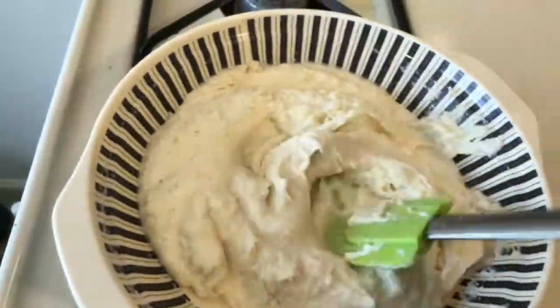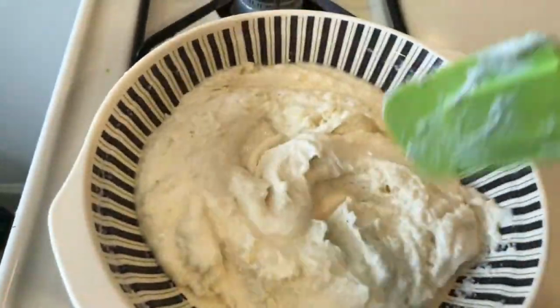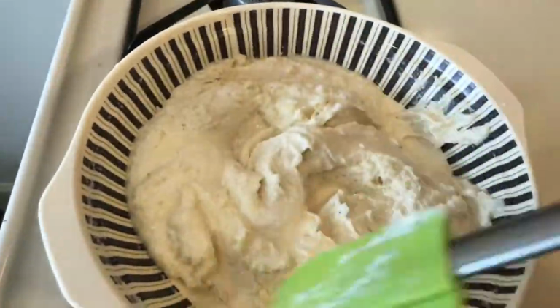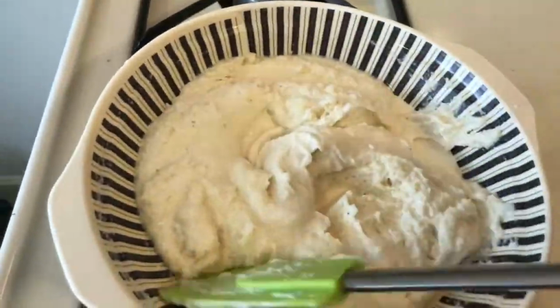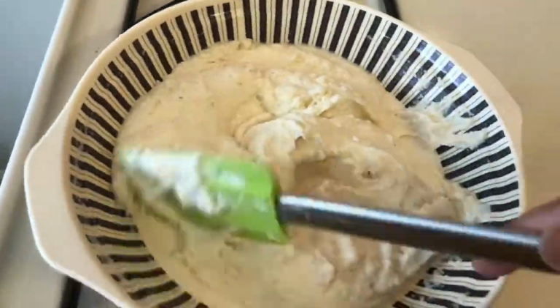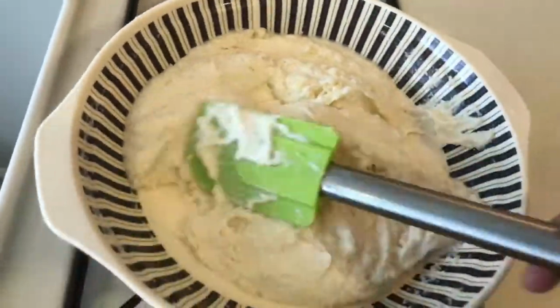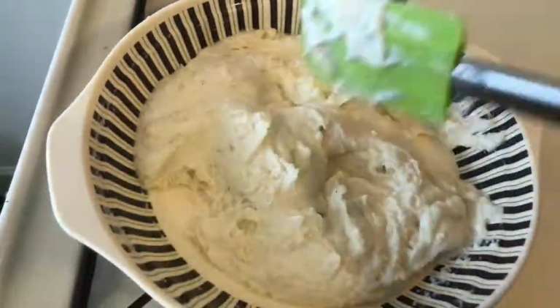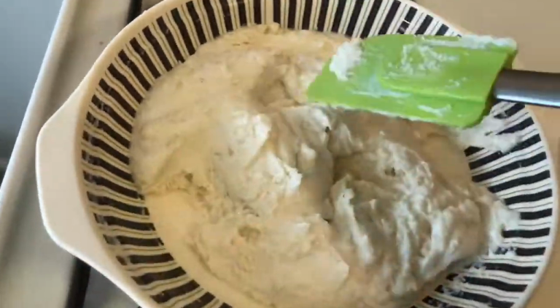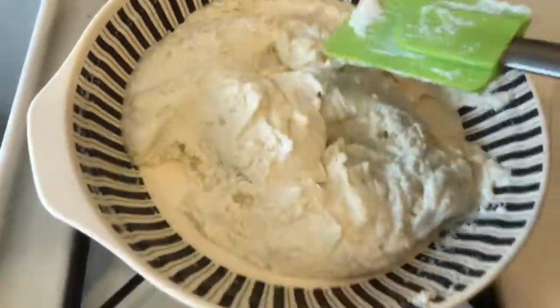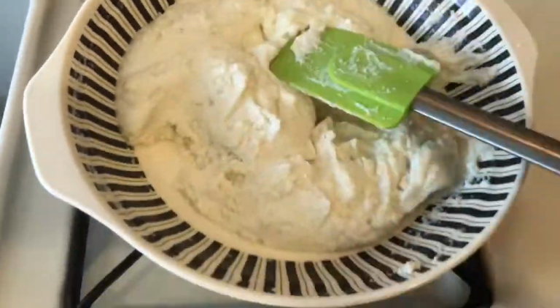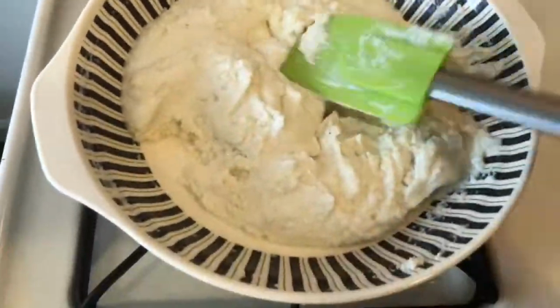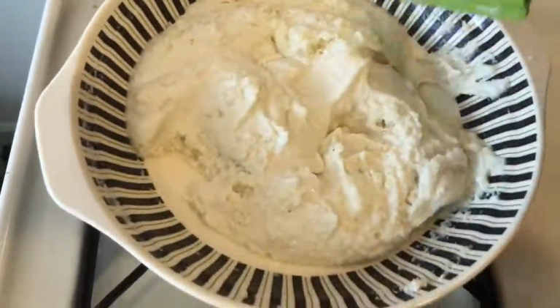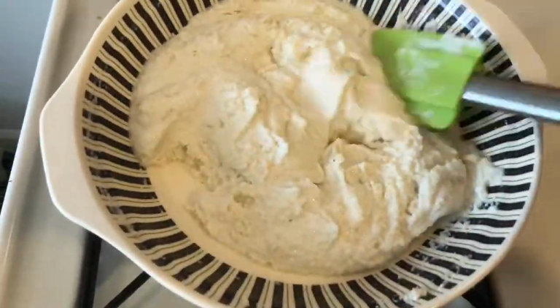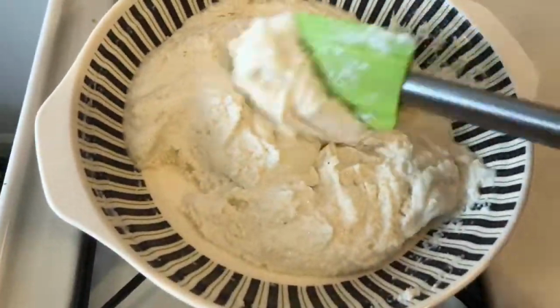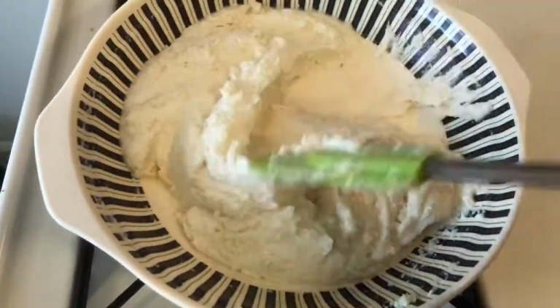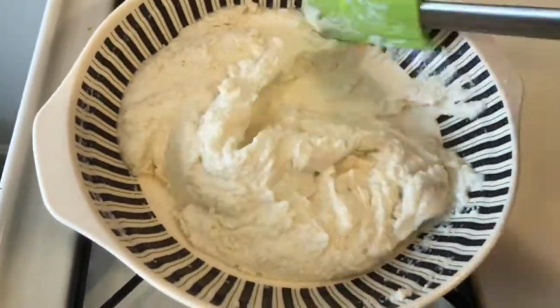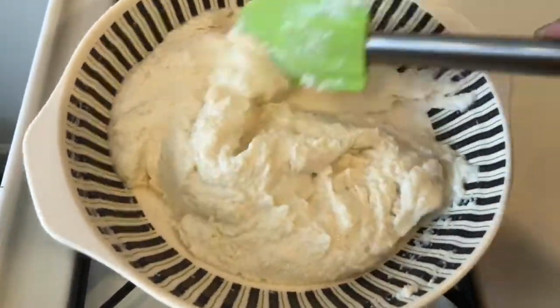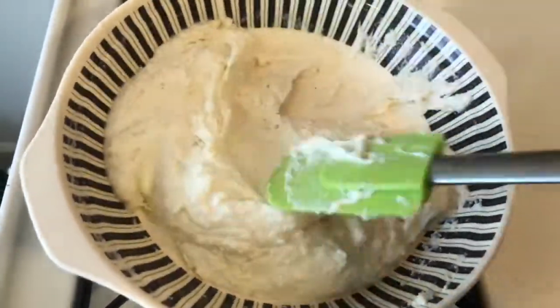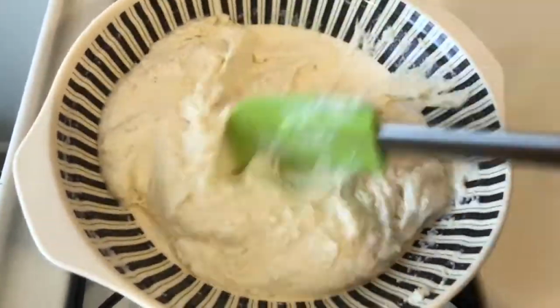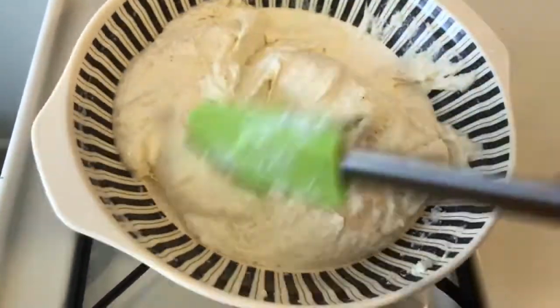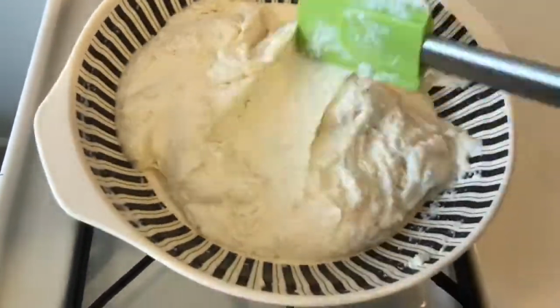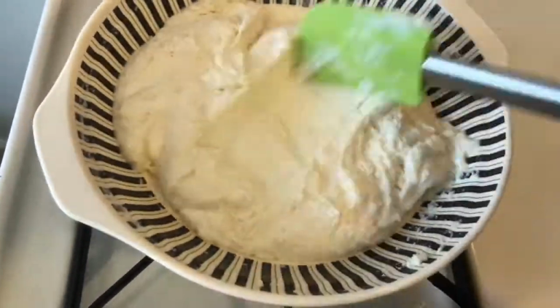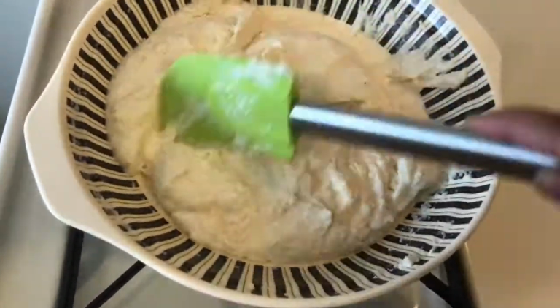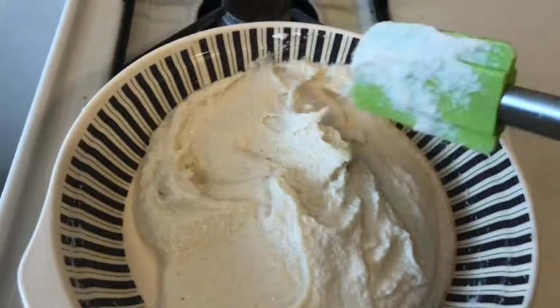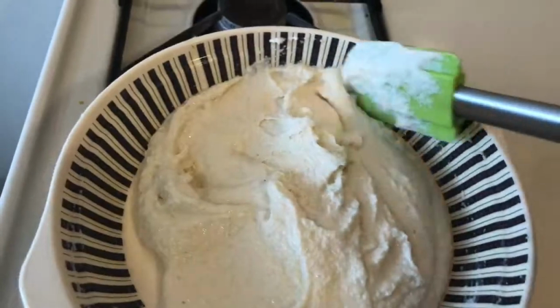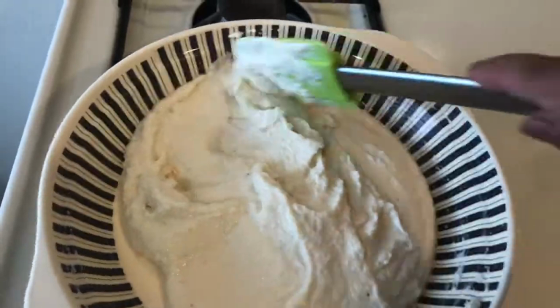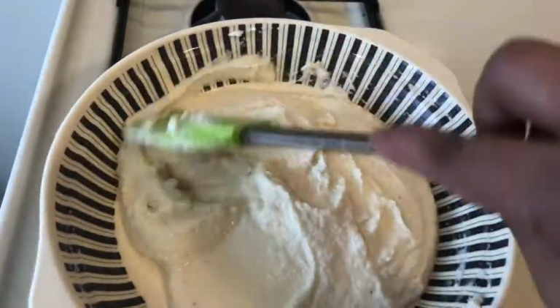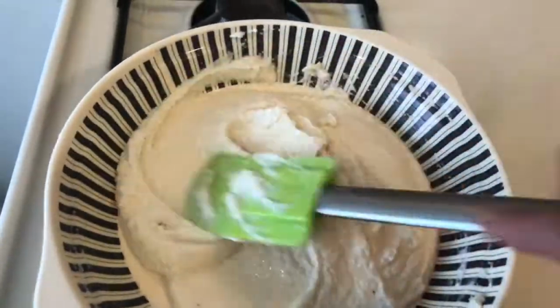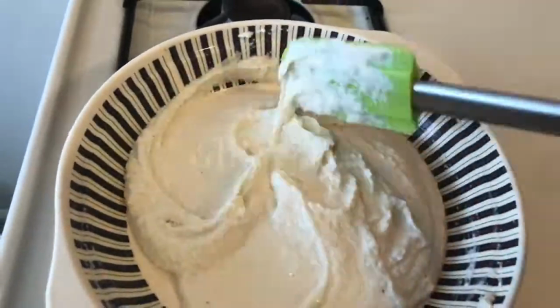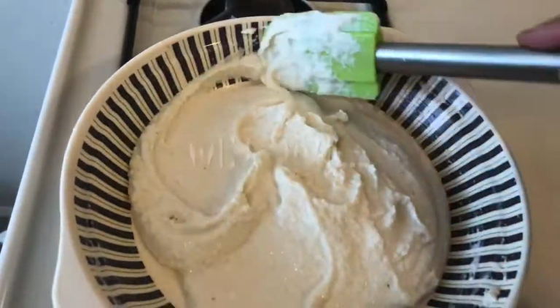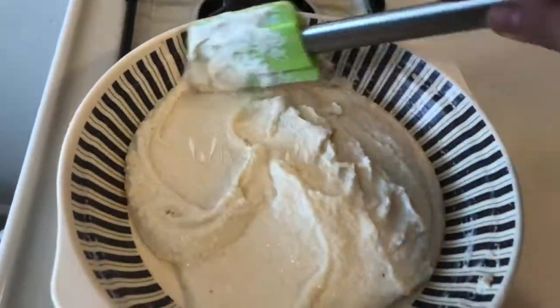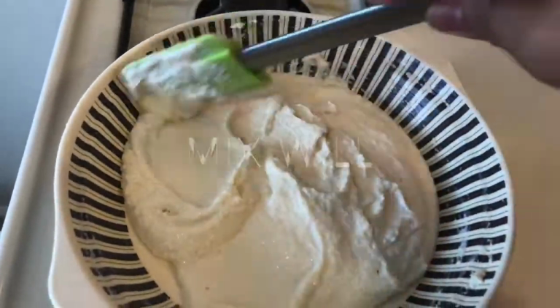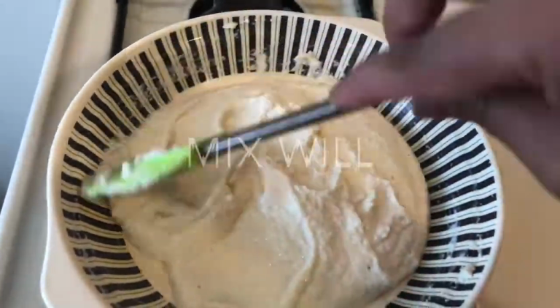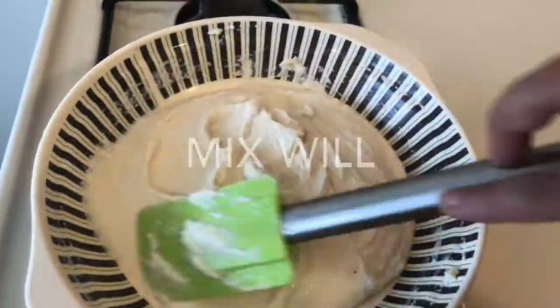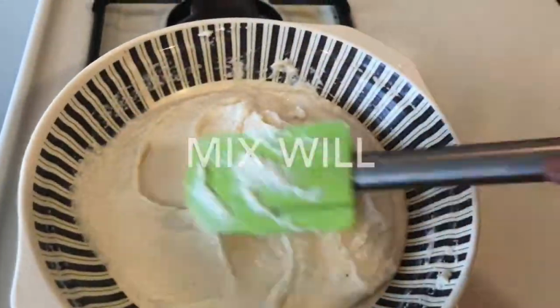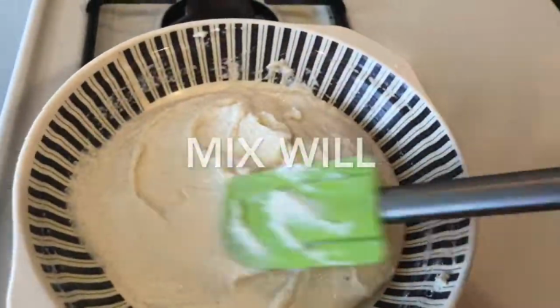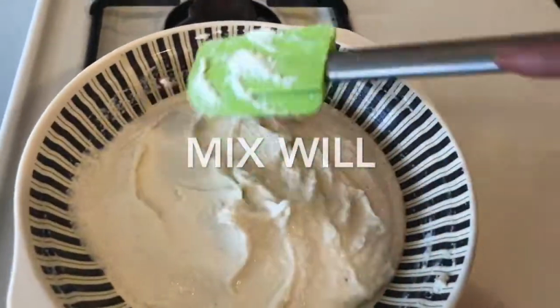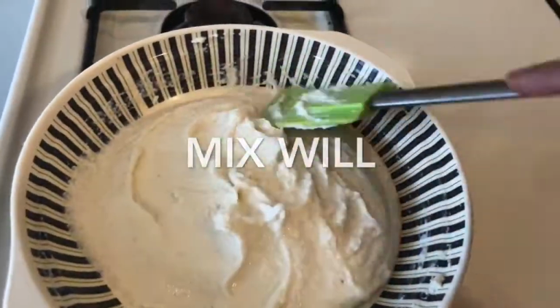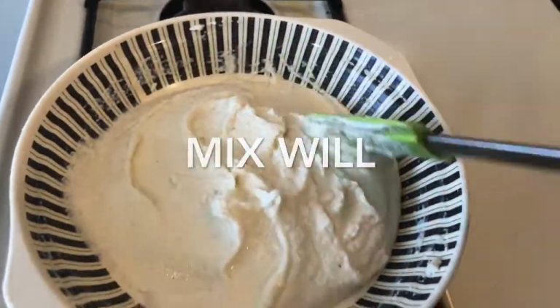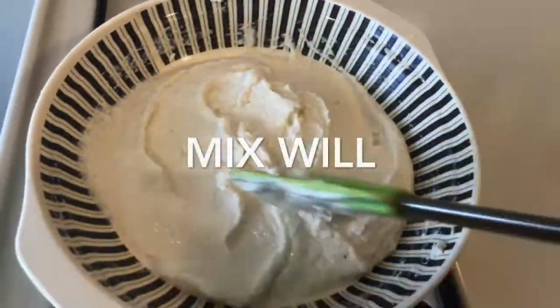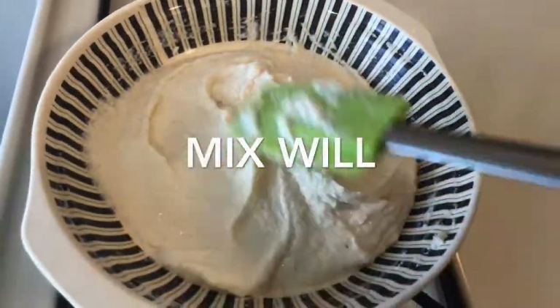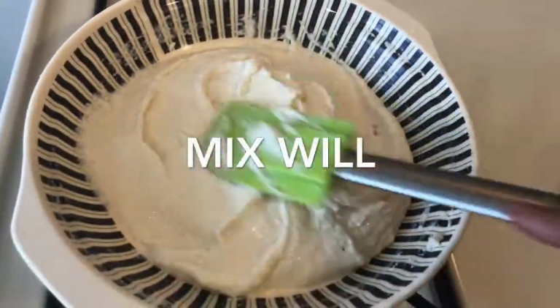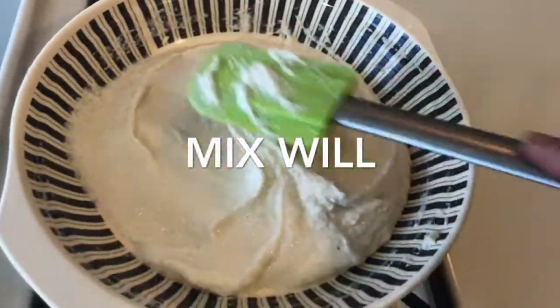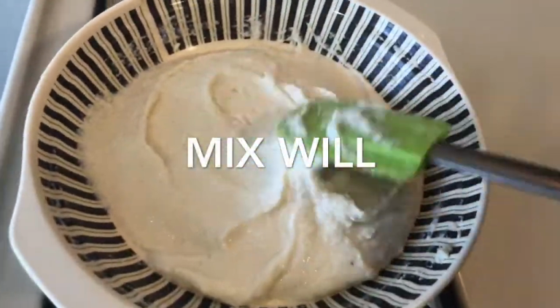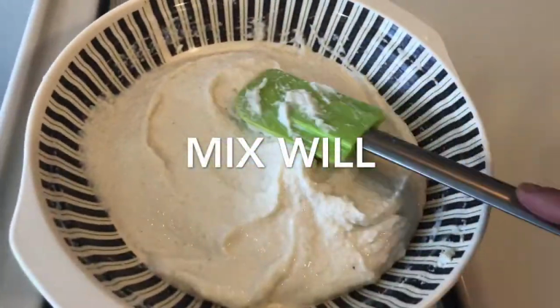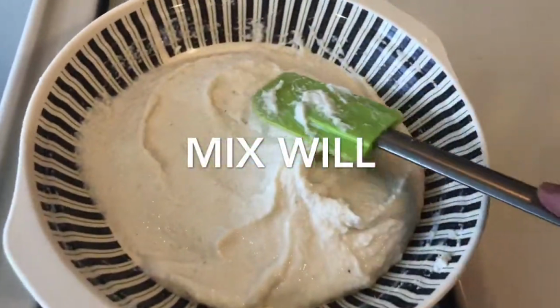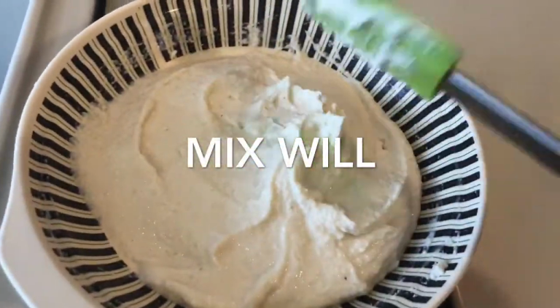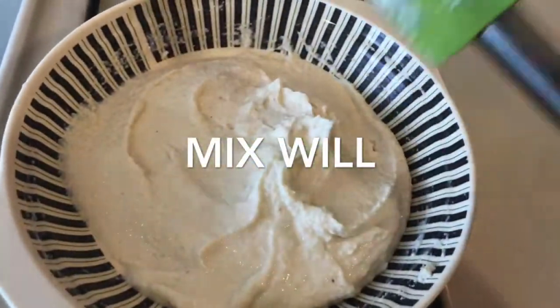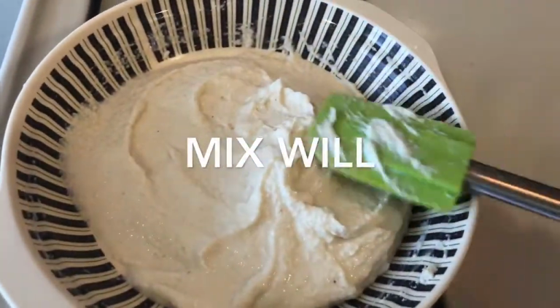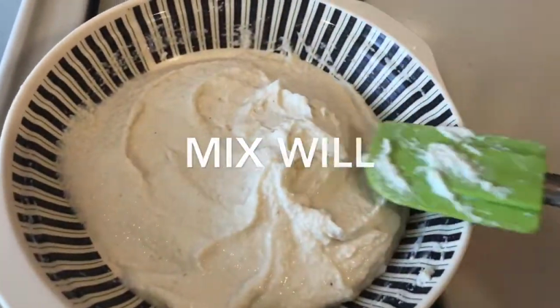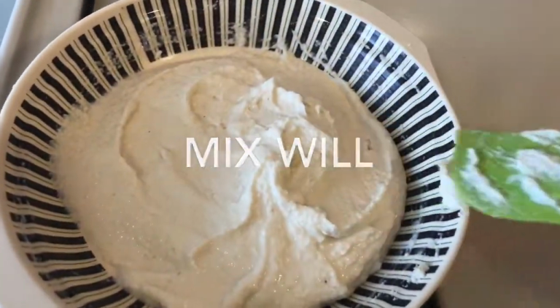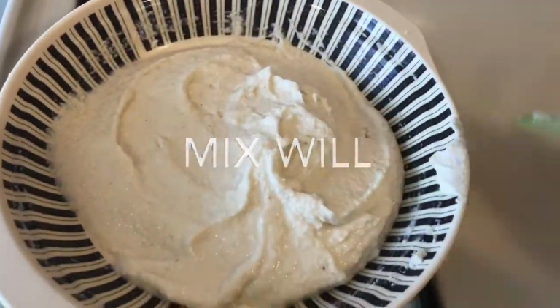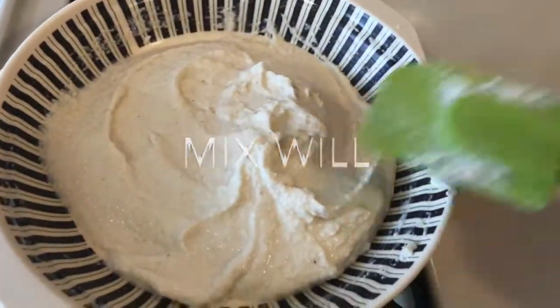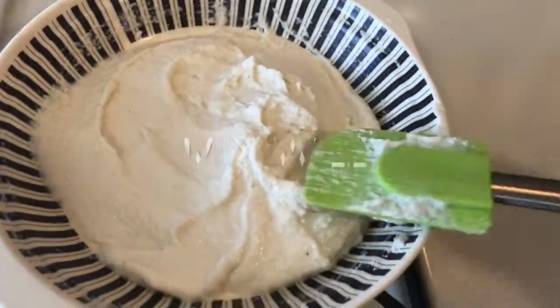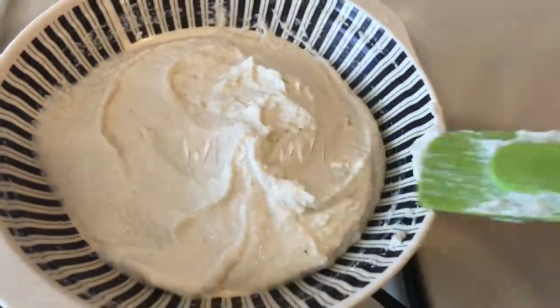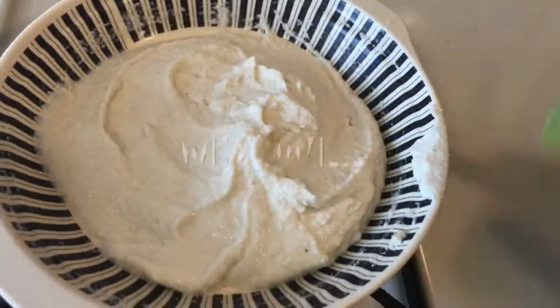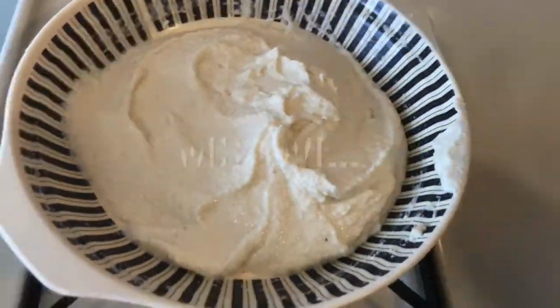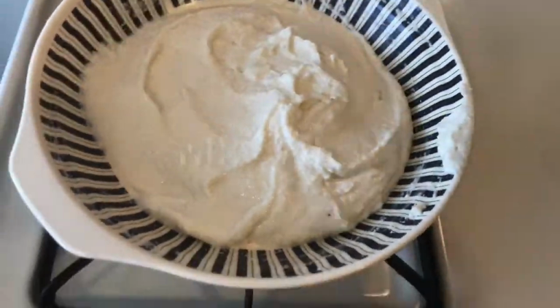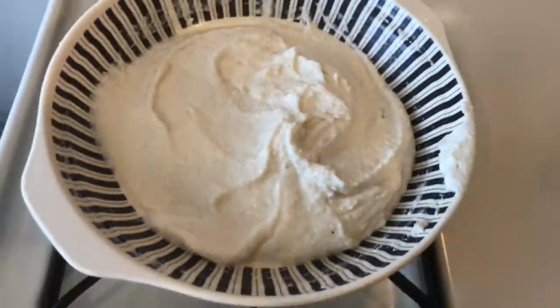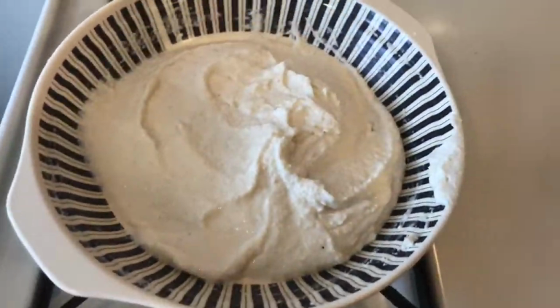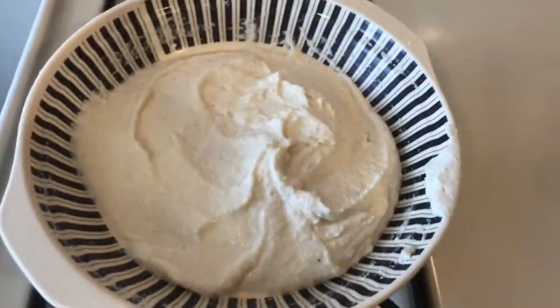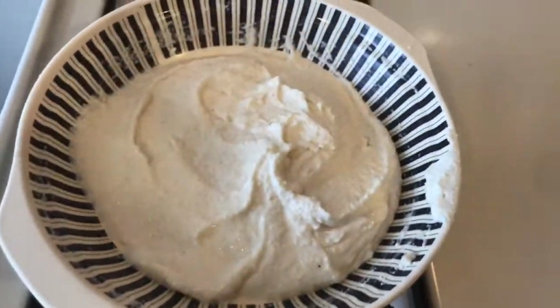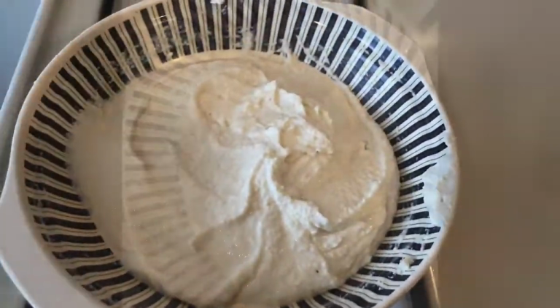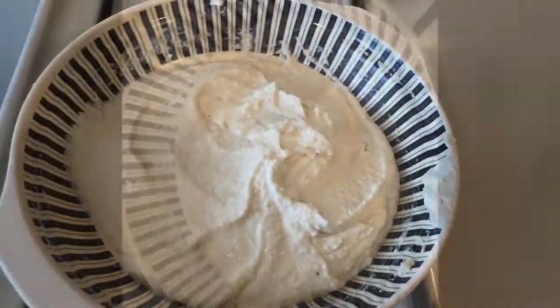Now I have to mix these ingredients well. After 10 minutes, I have to leave it for 10 minutes.